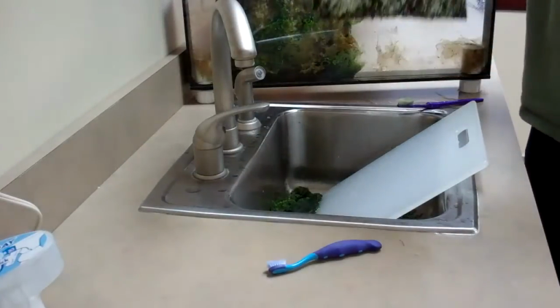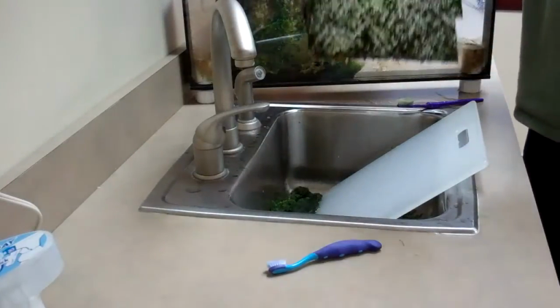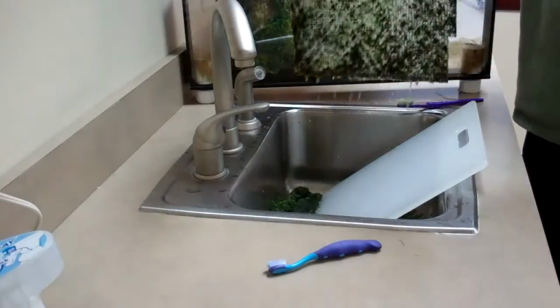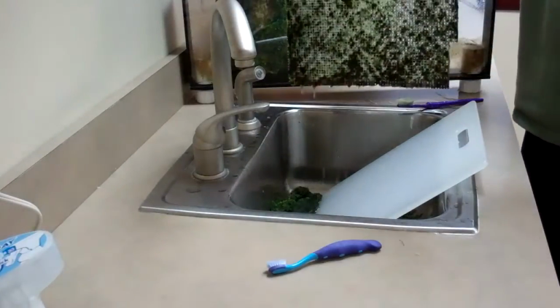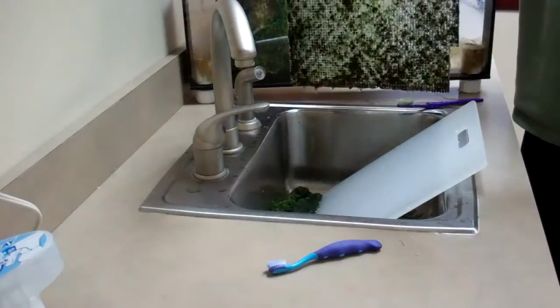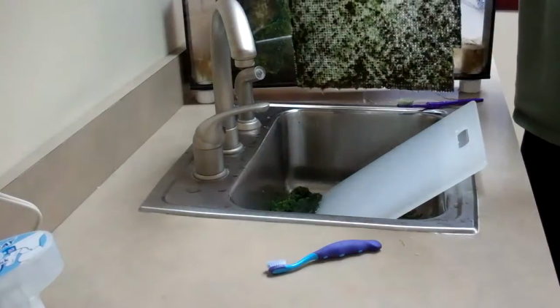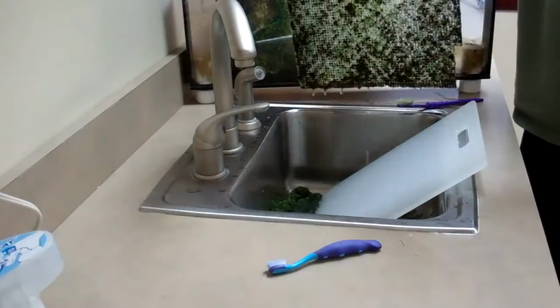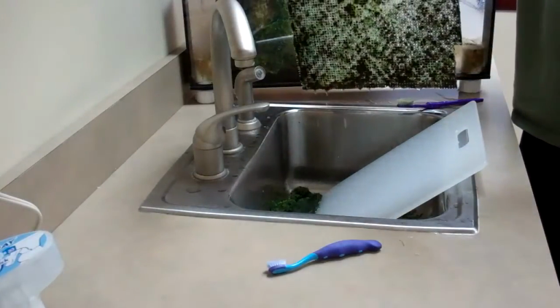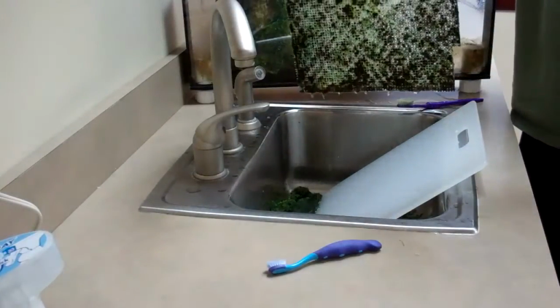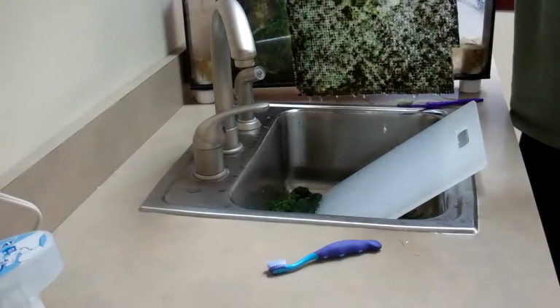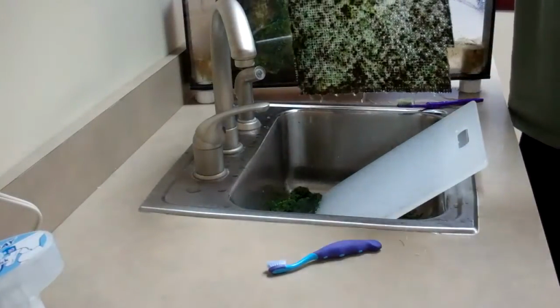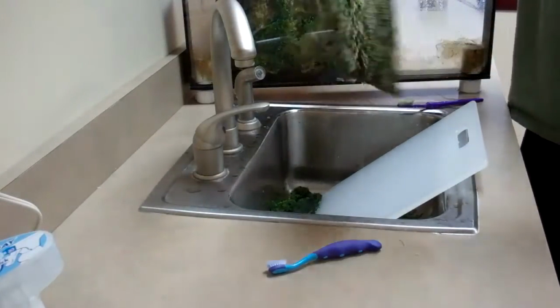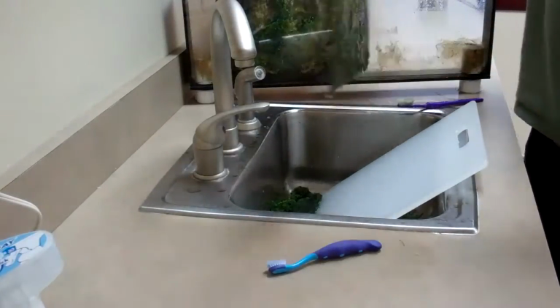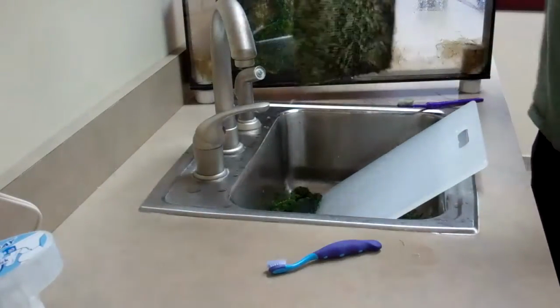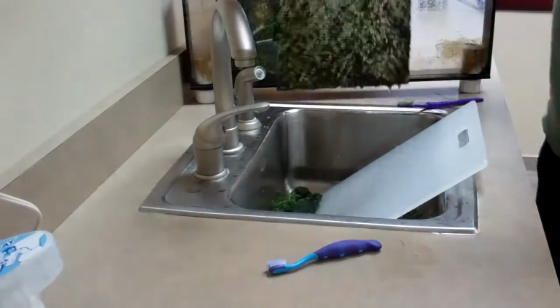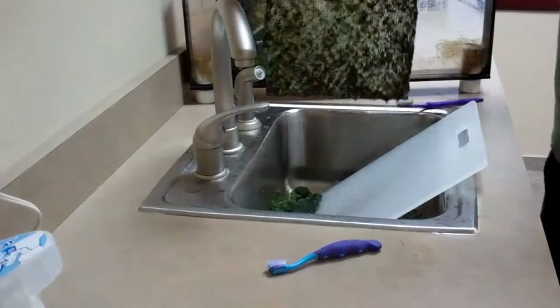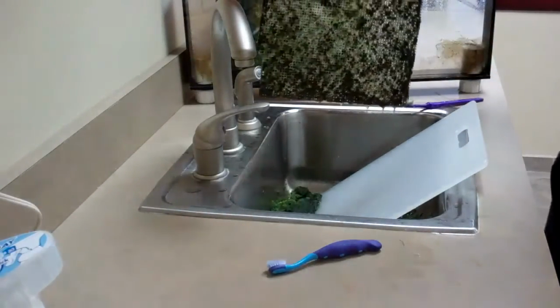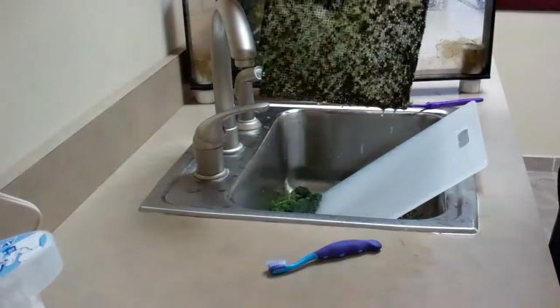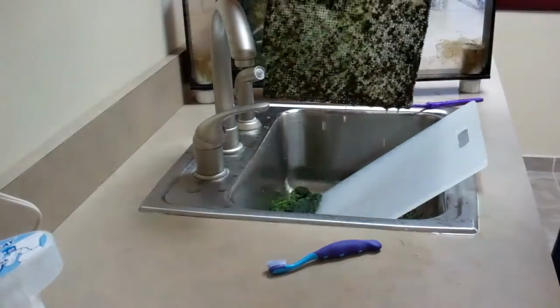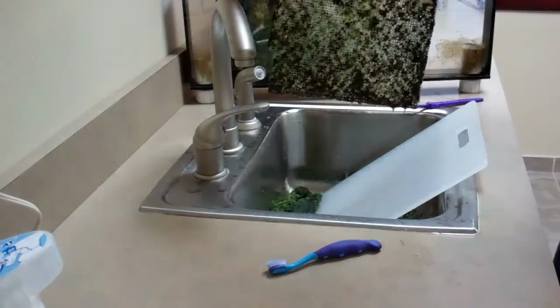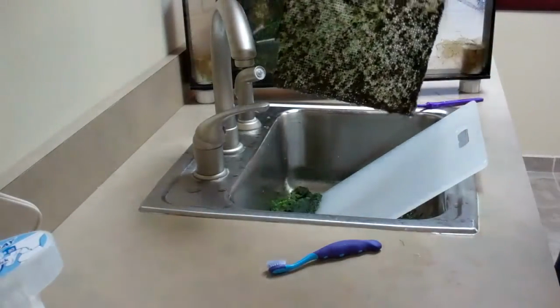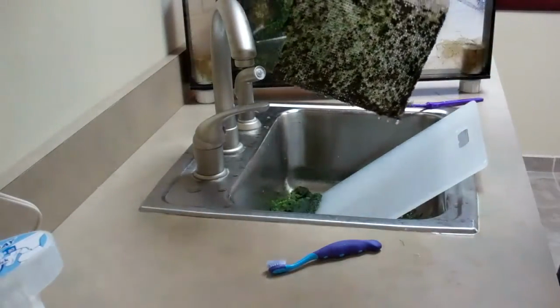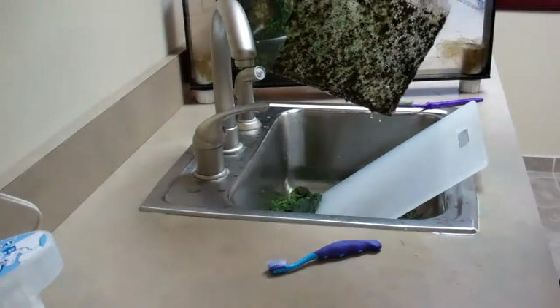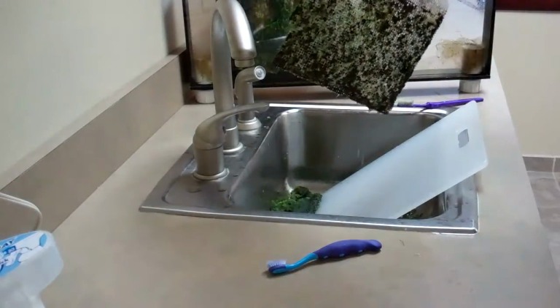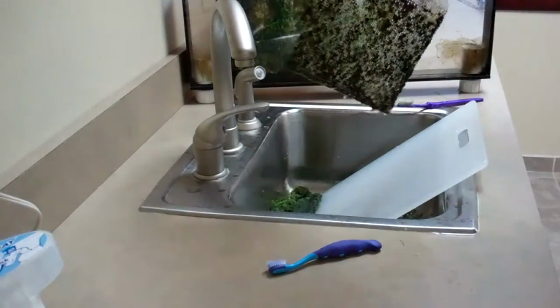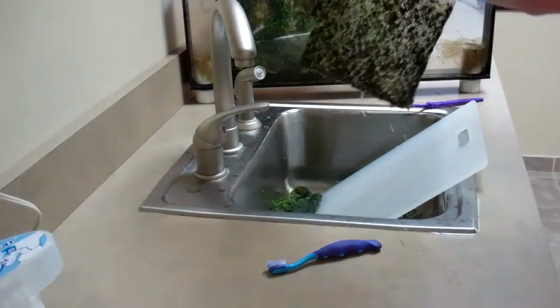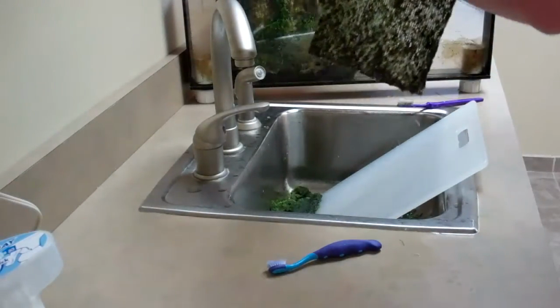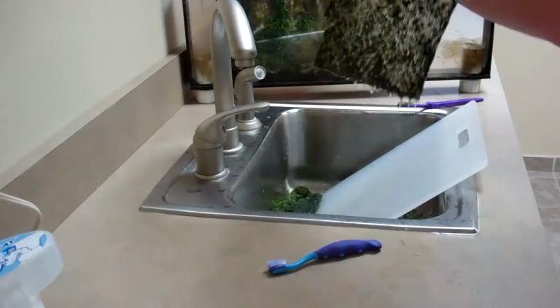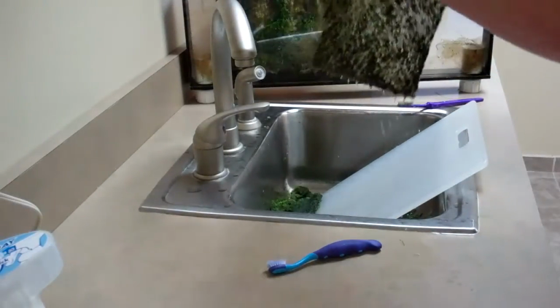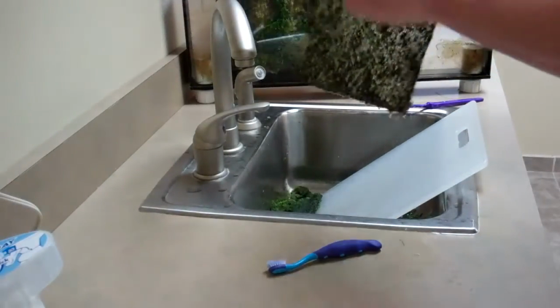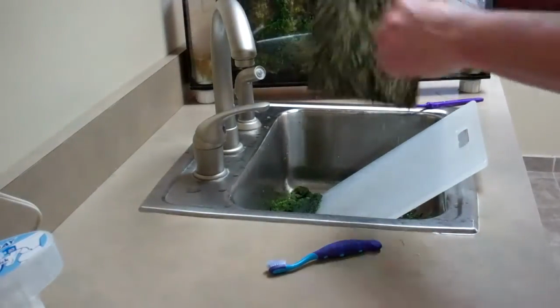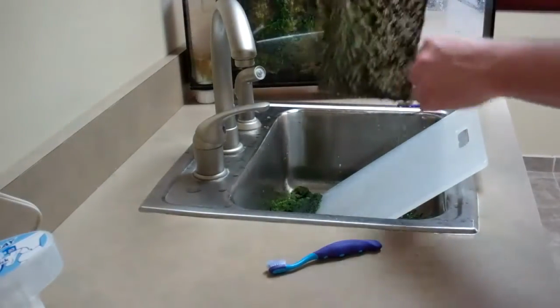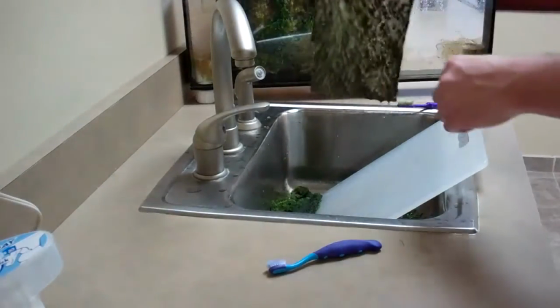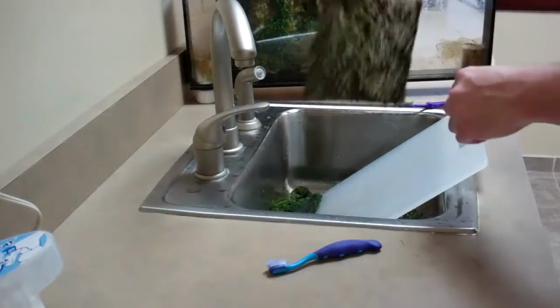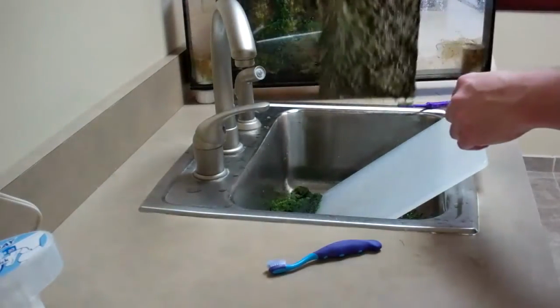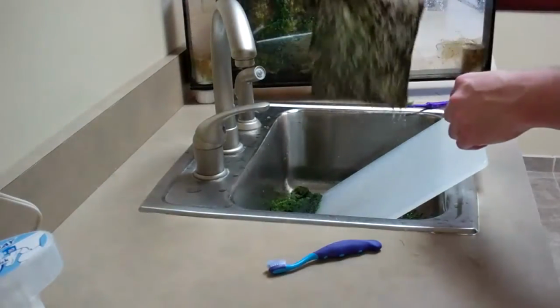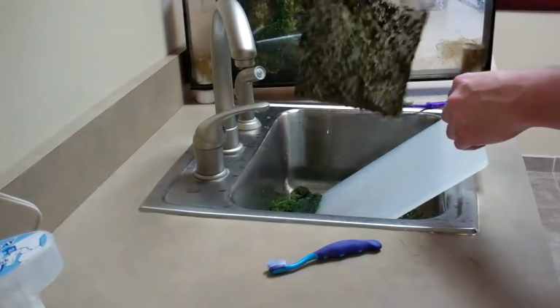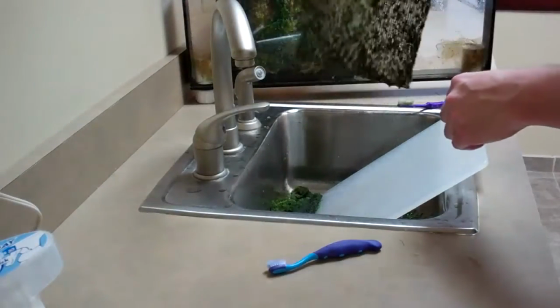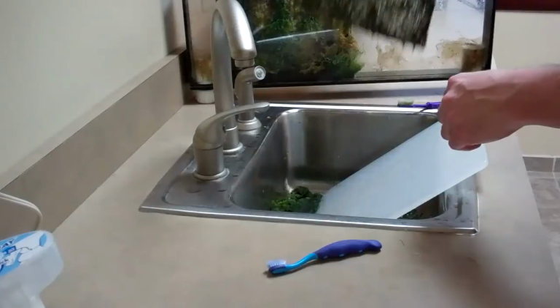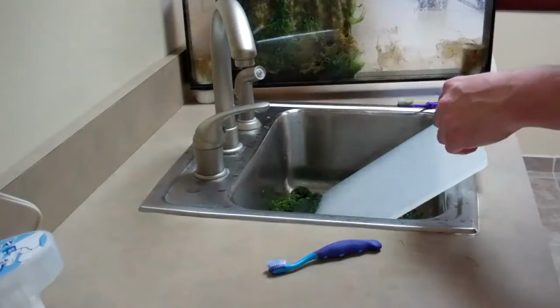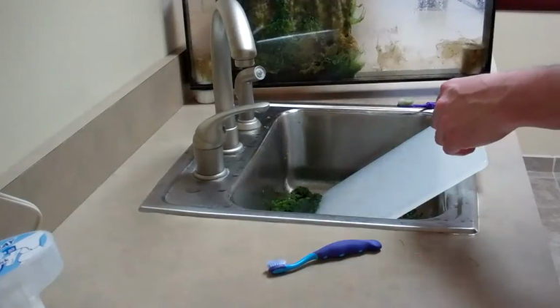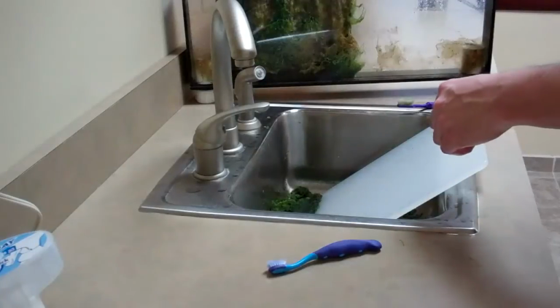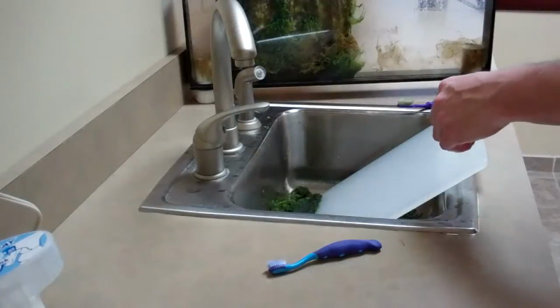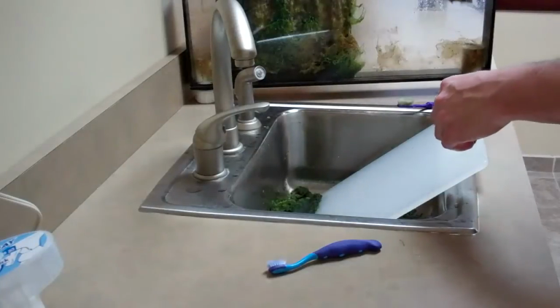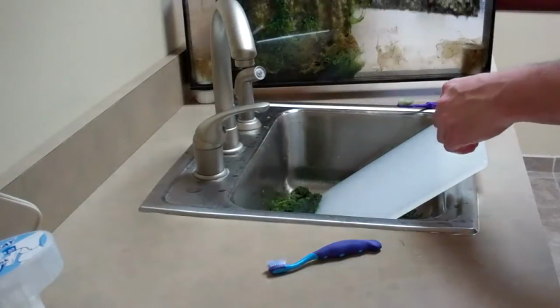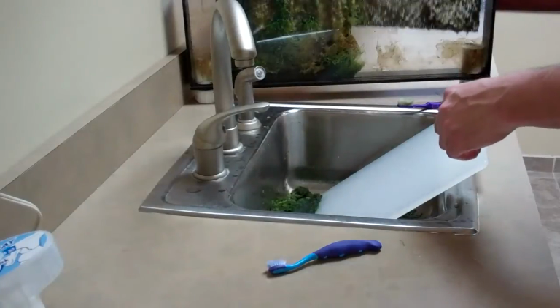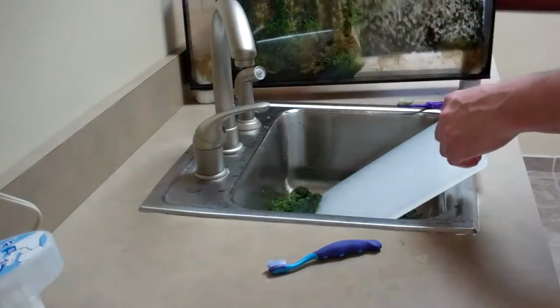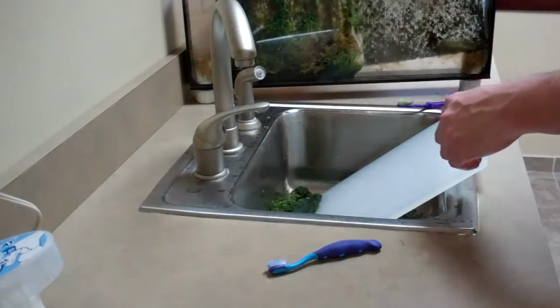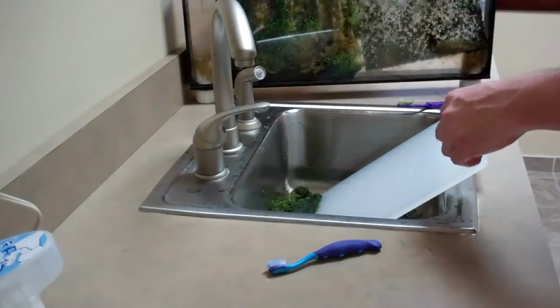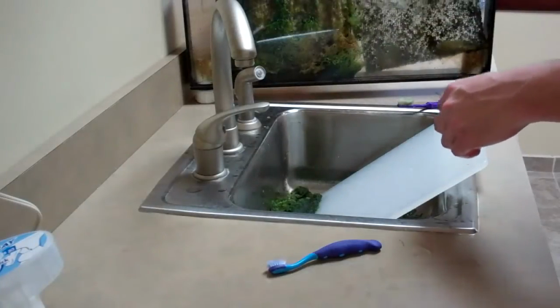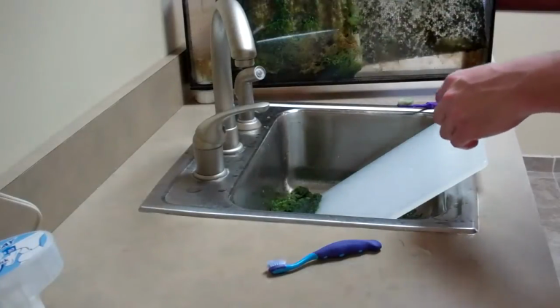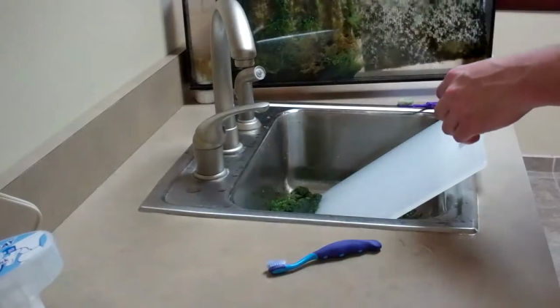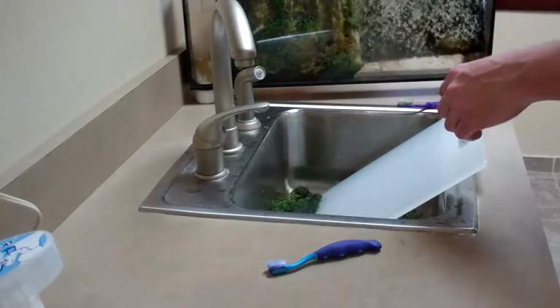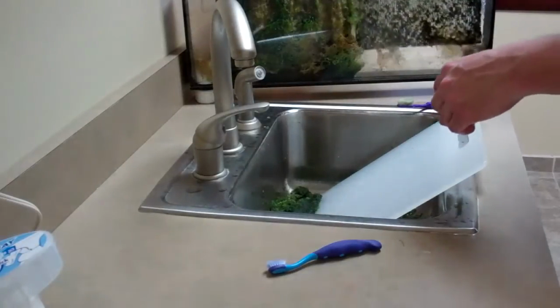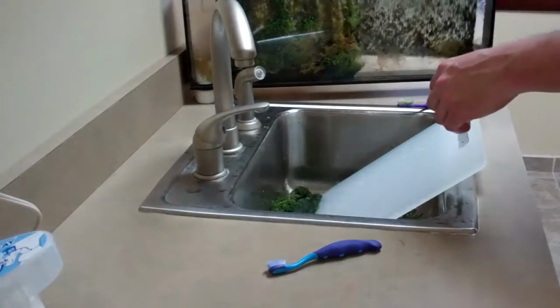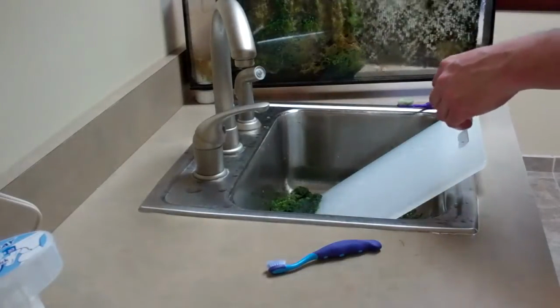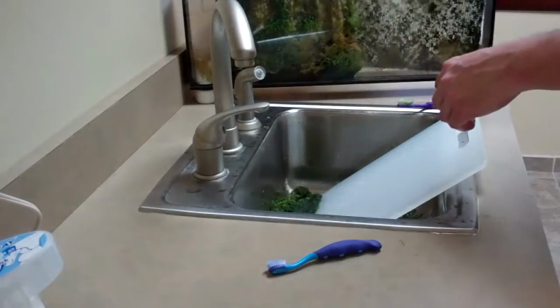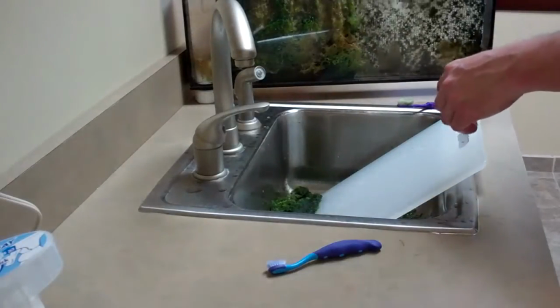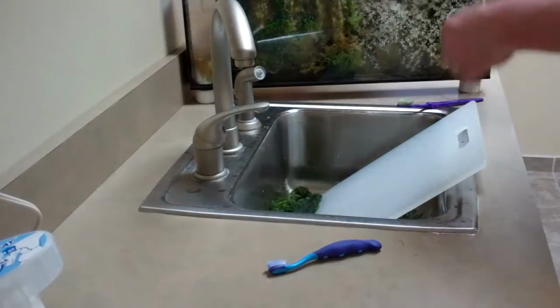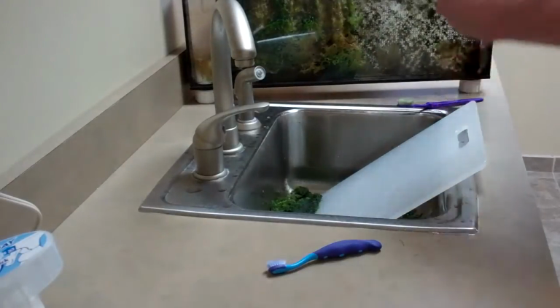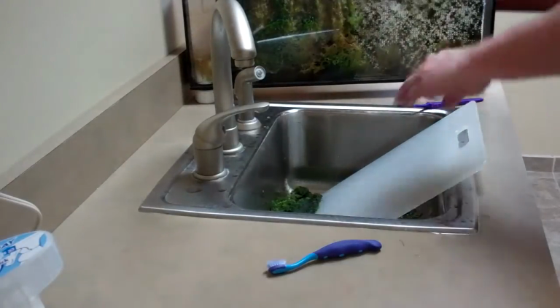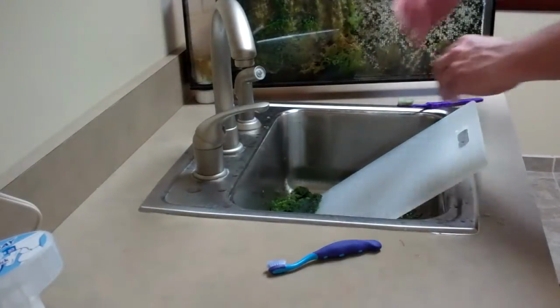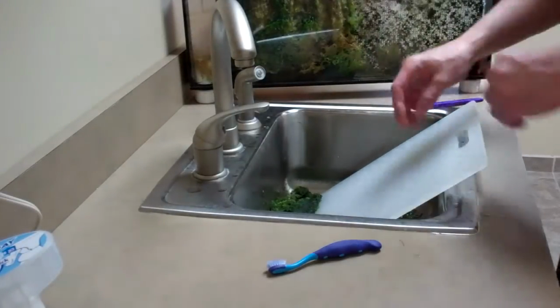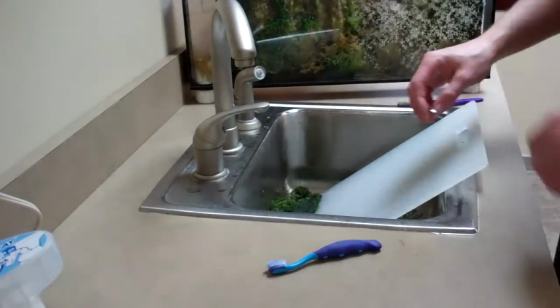That is a clean screen. Doesn't look real clean, but it is. And then I'll do the other half.